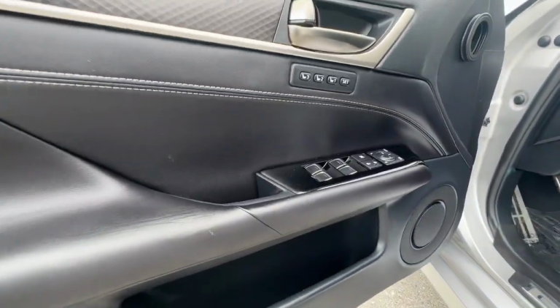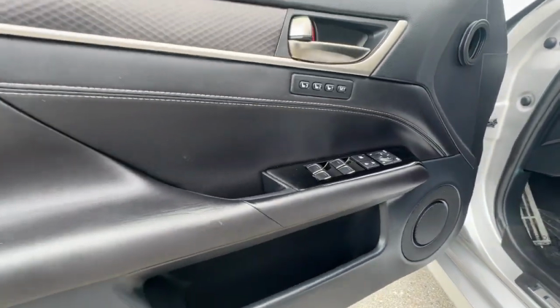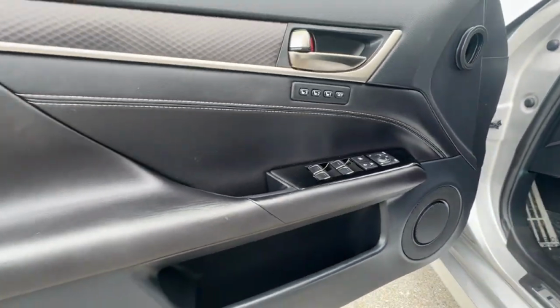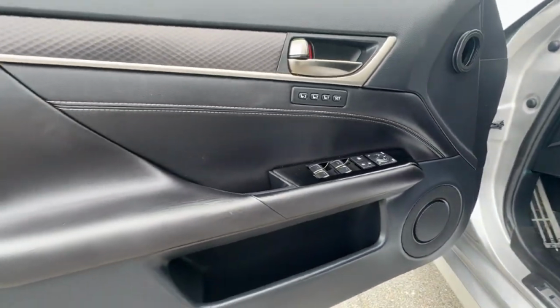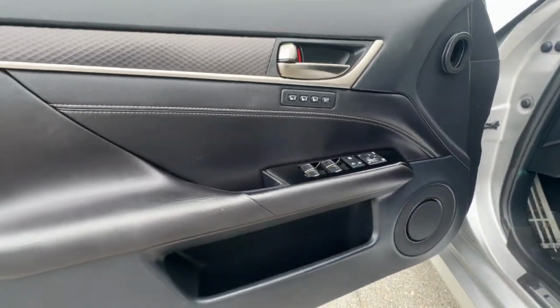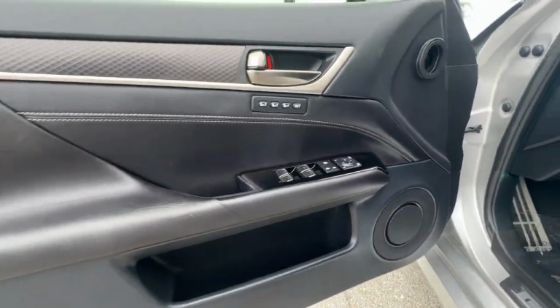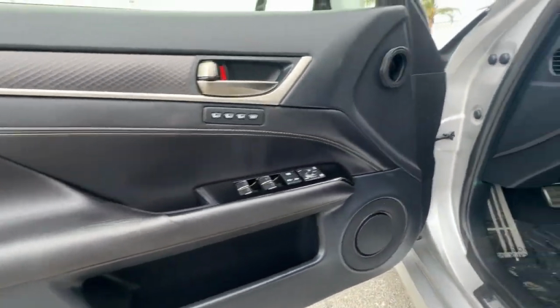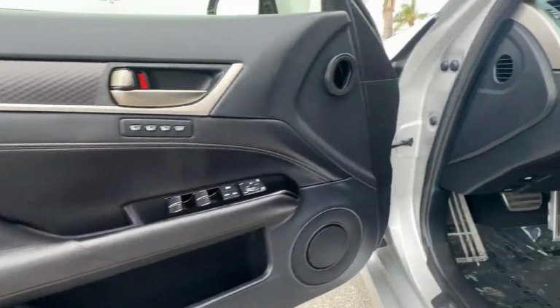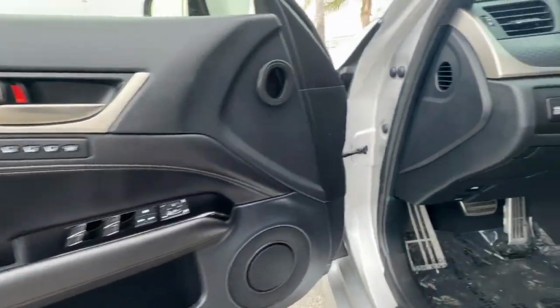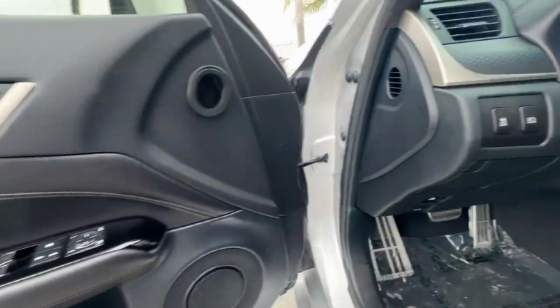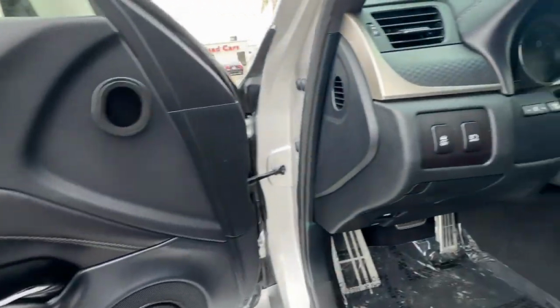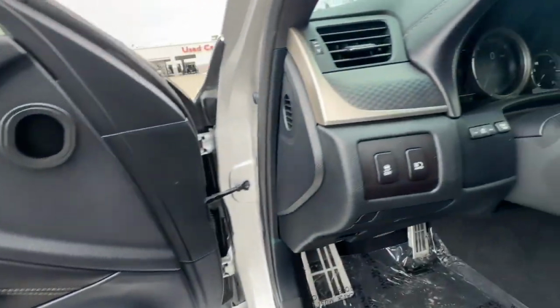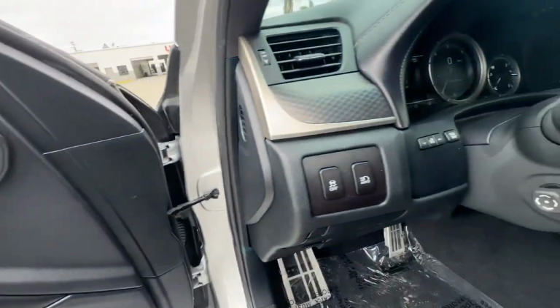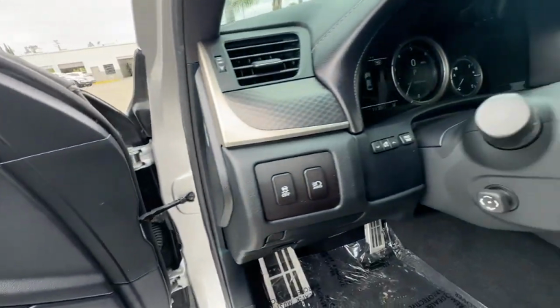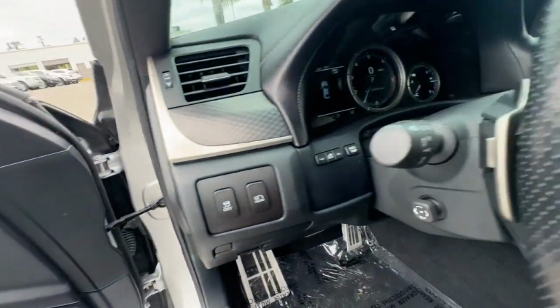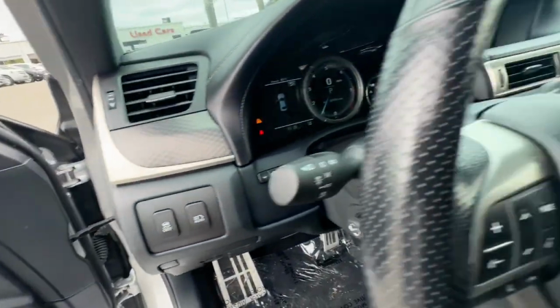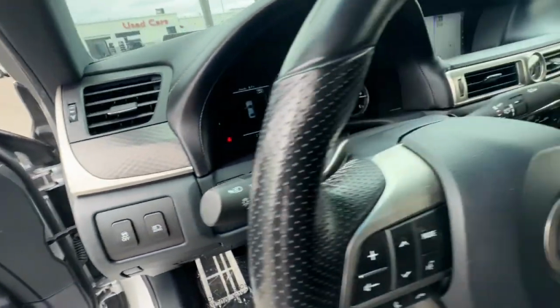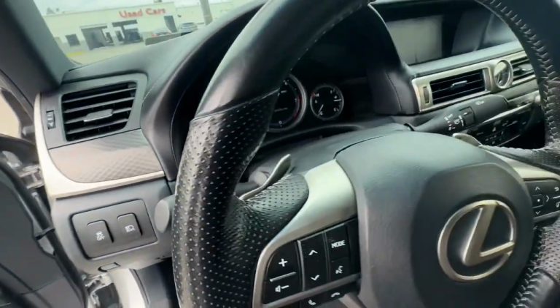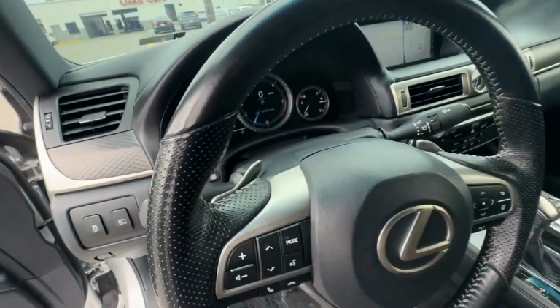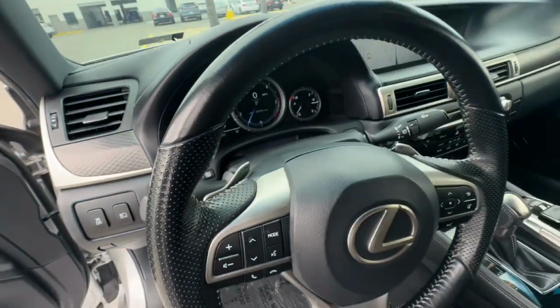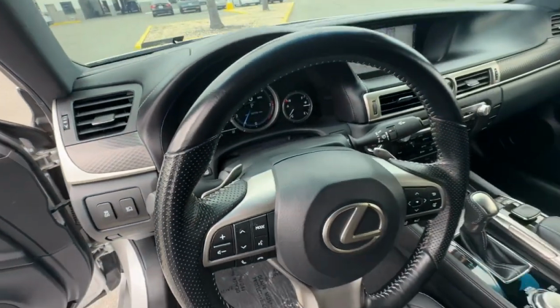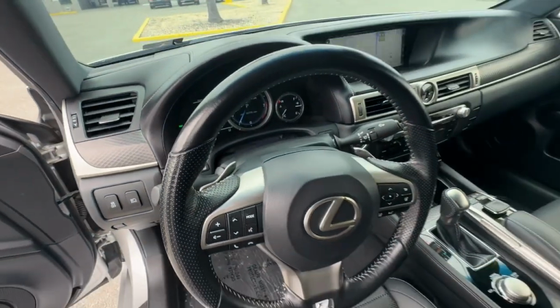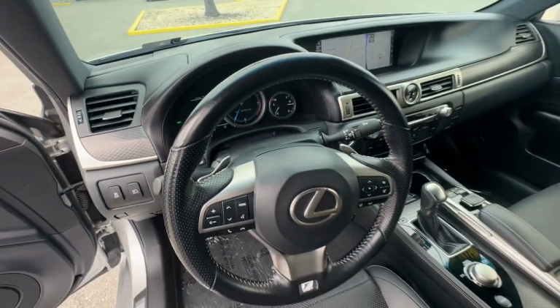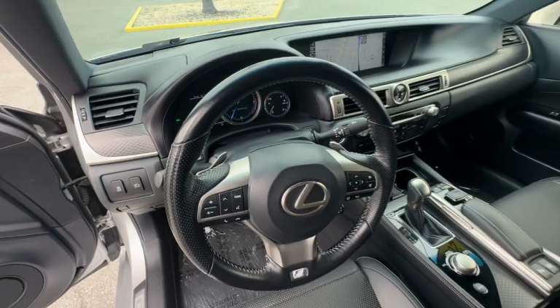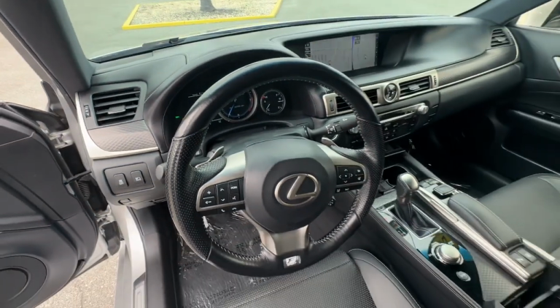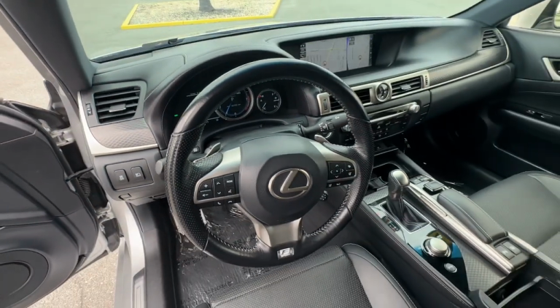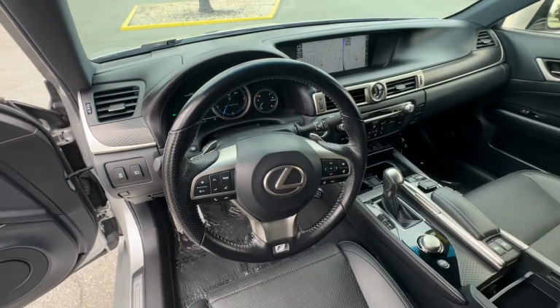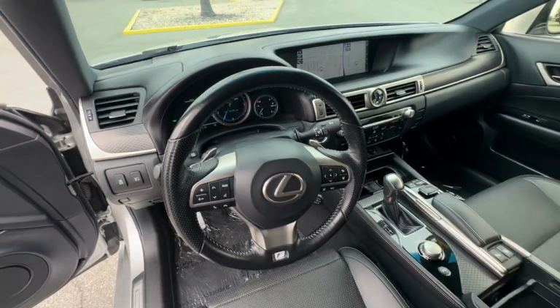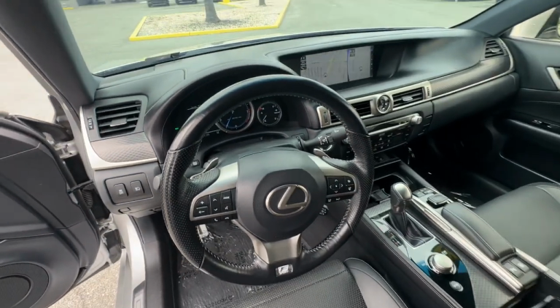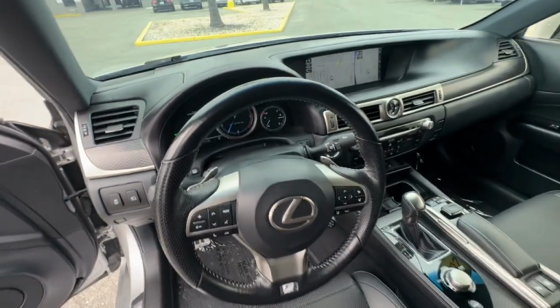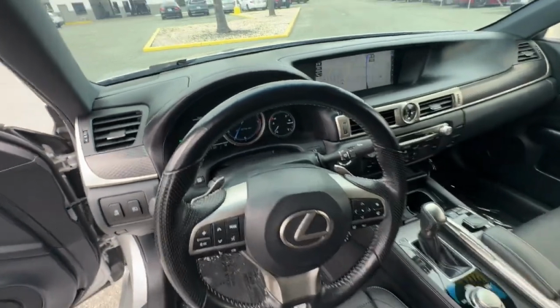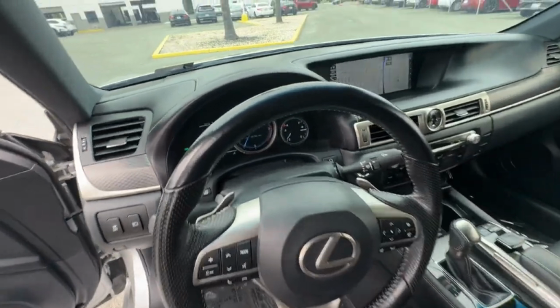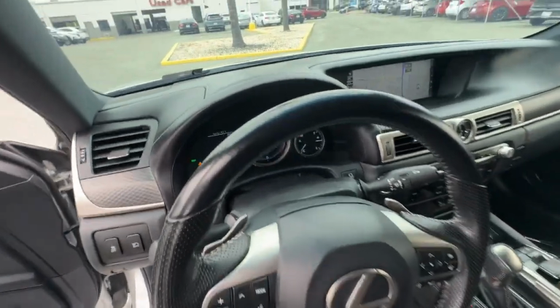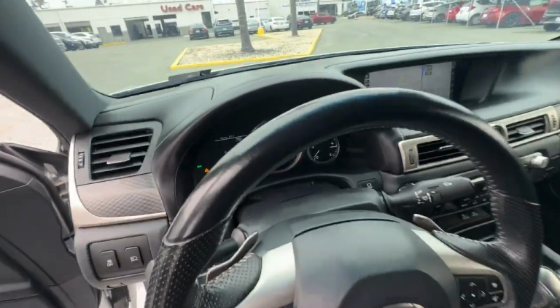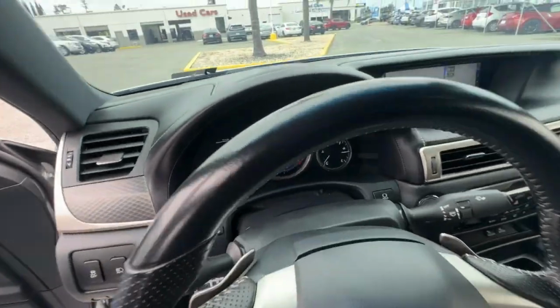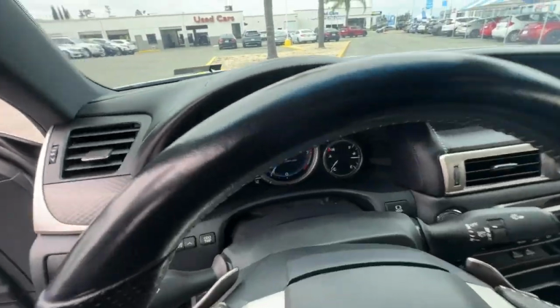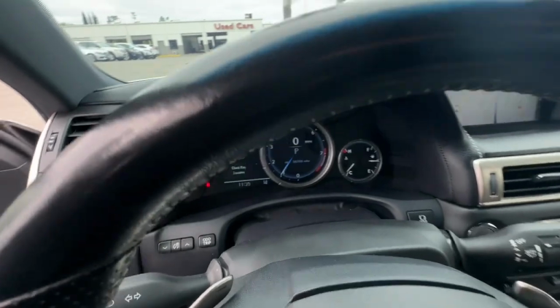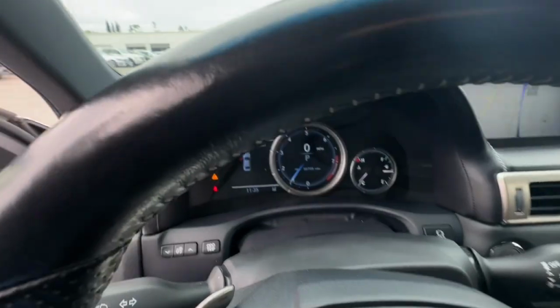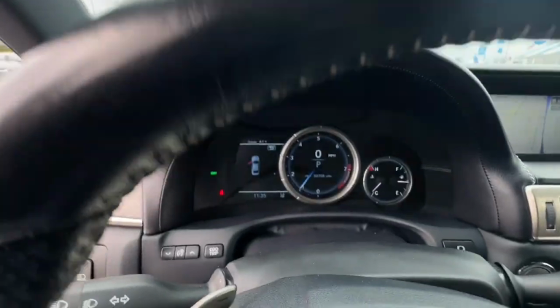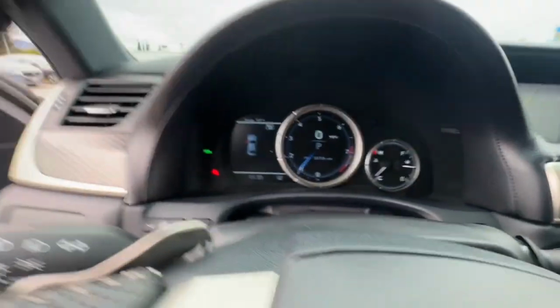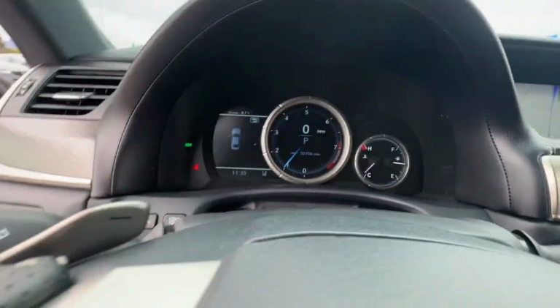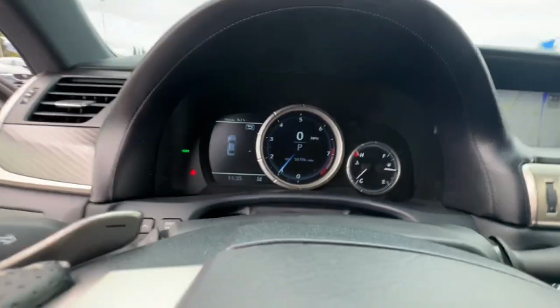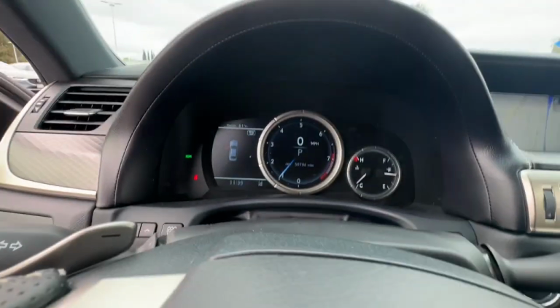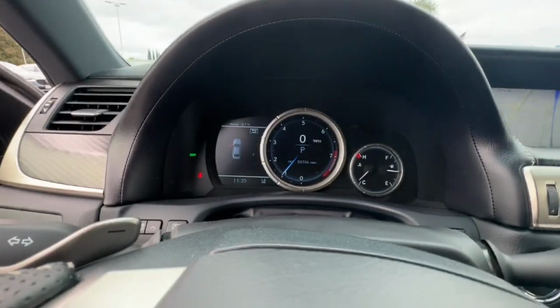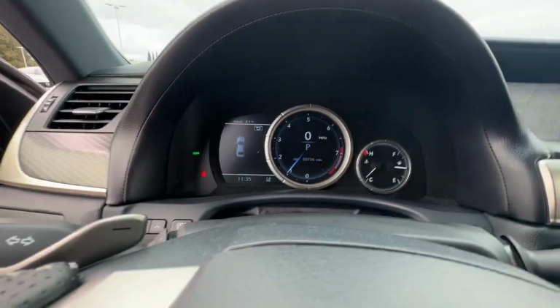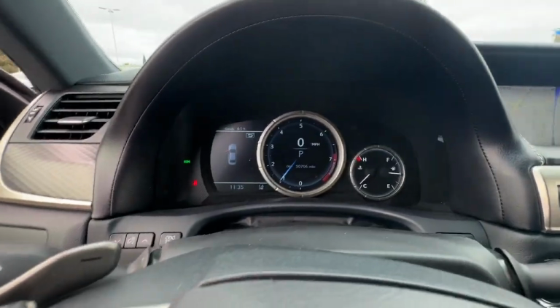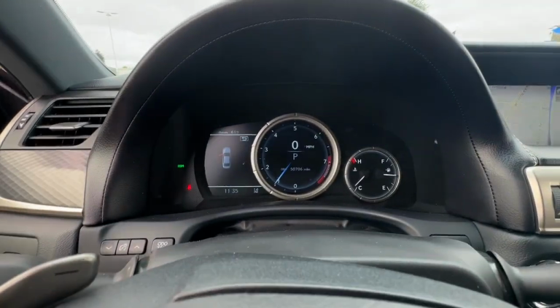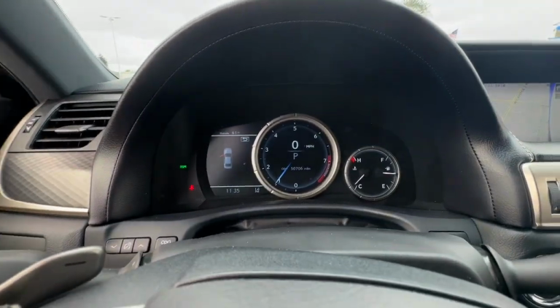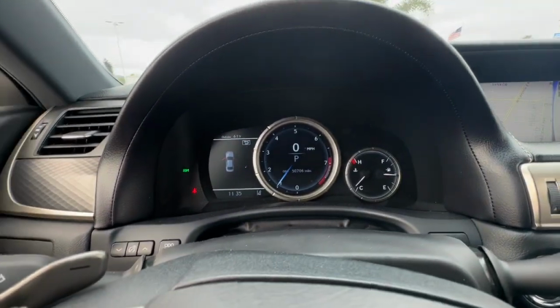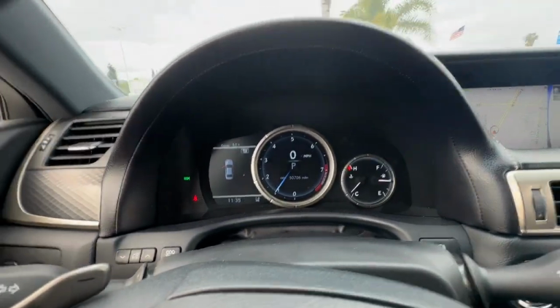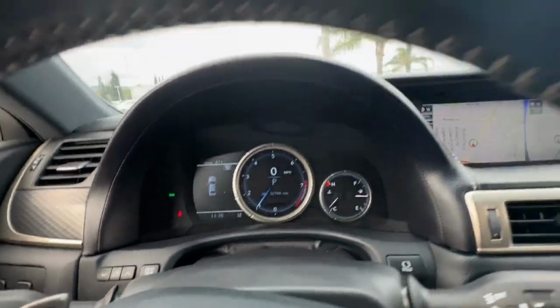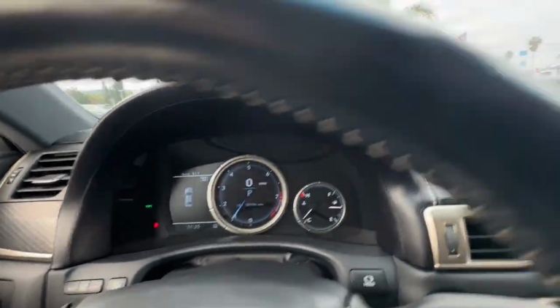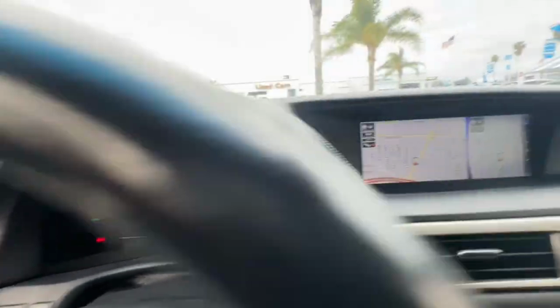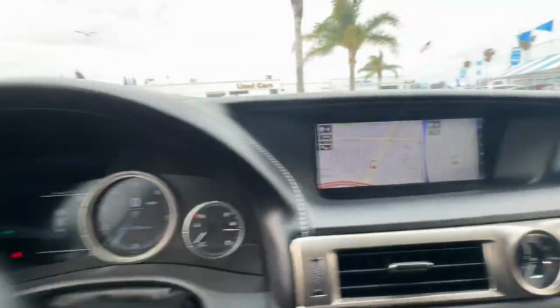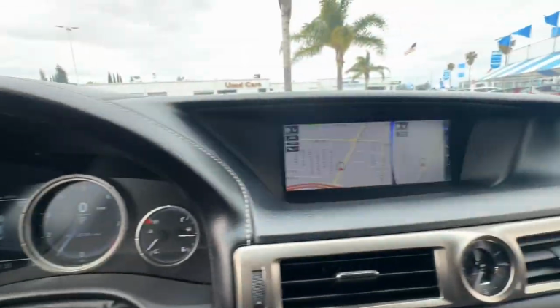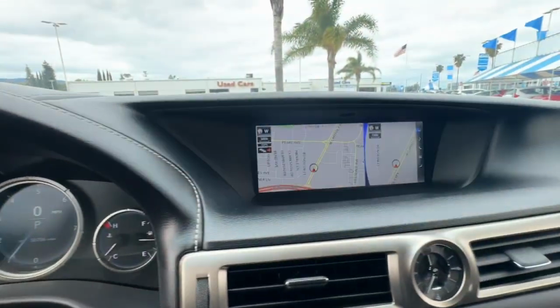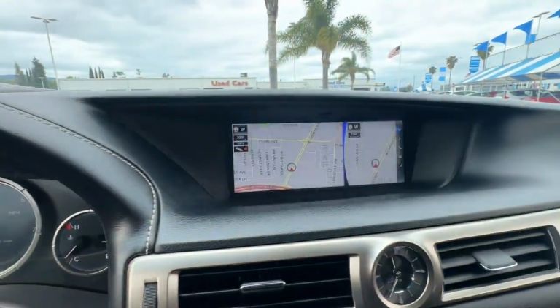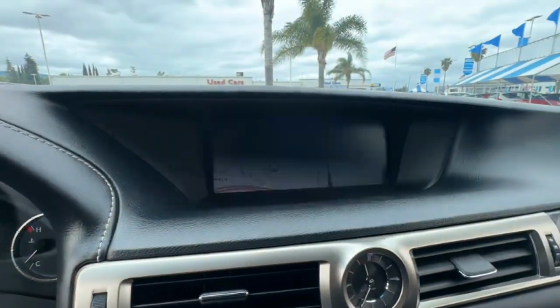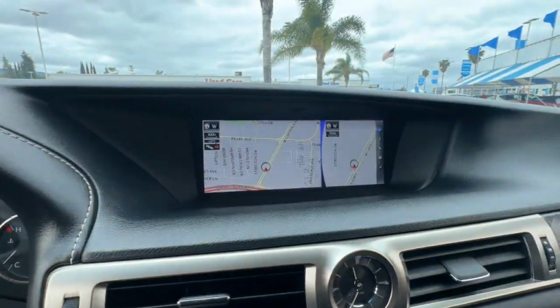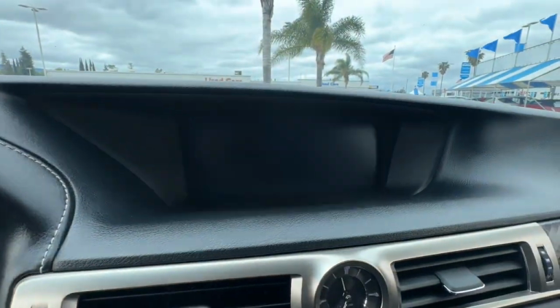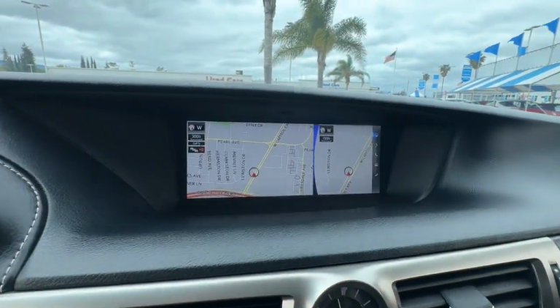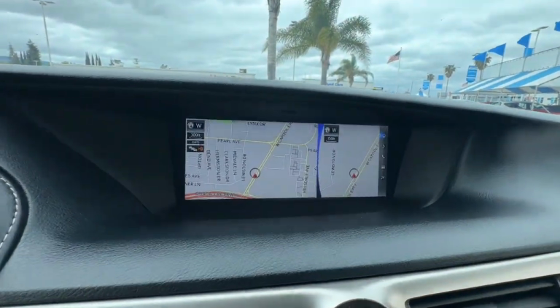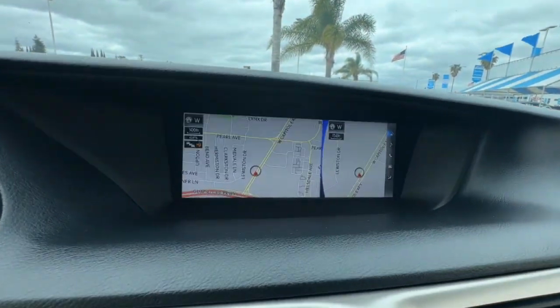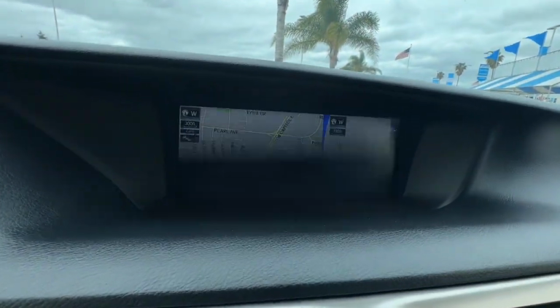Heated mirrors, power passenger seat, tire pressure monitoring system, dual zone AC, and heated front seats.